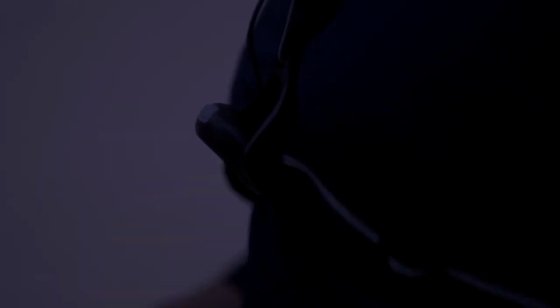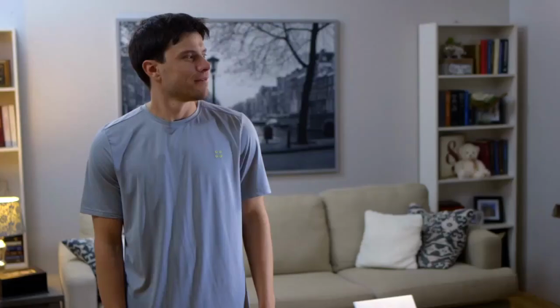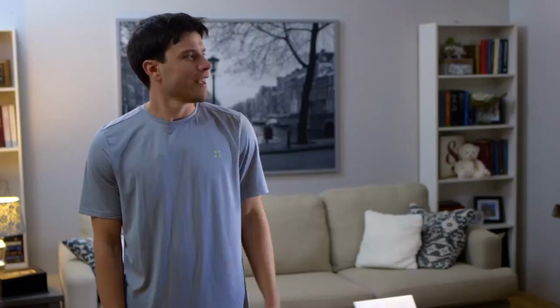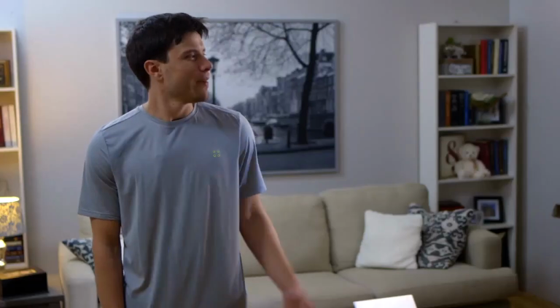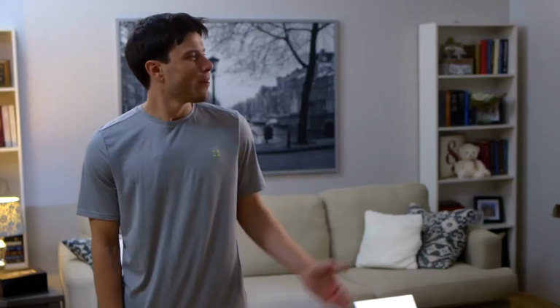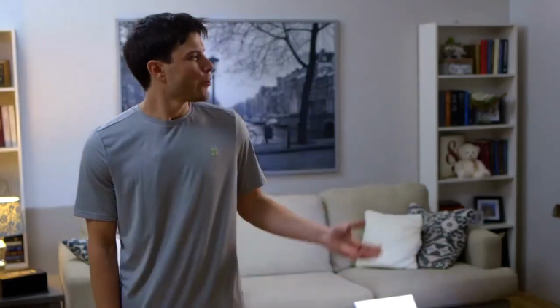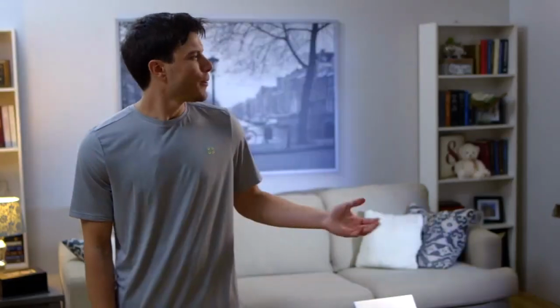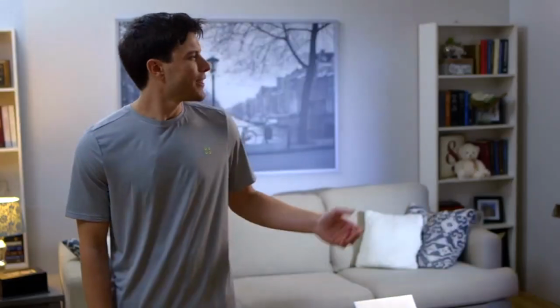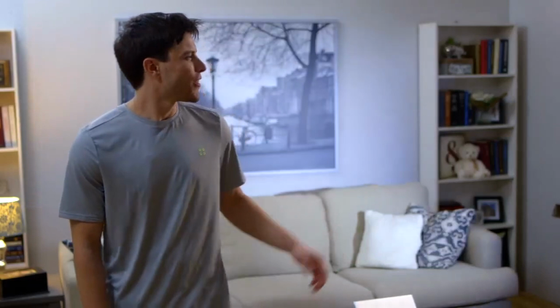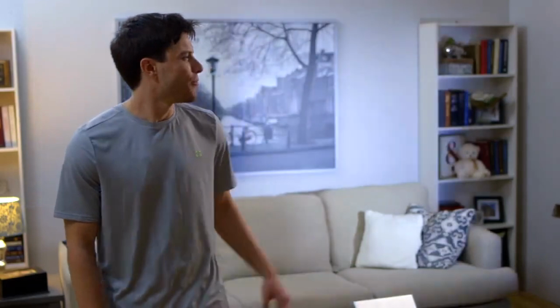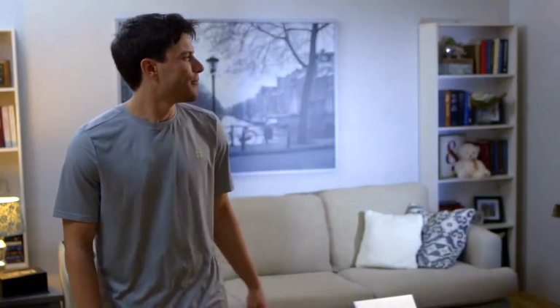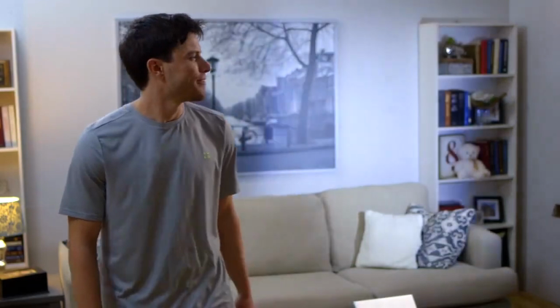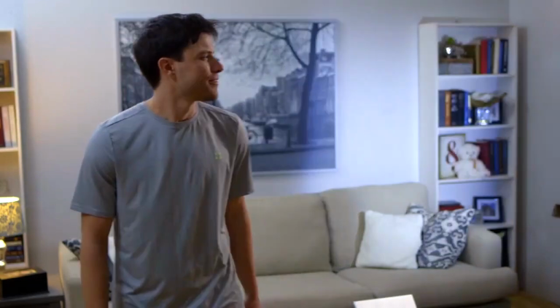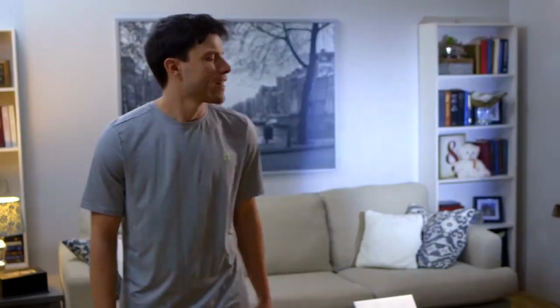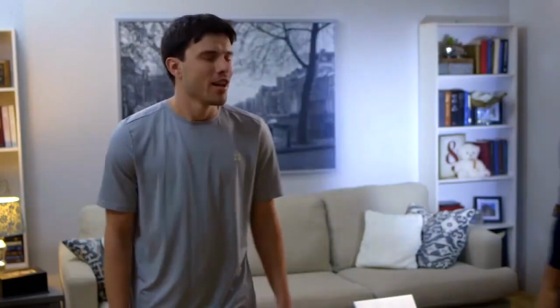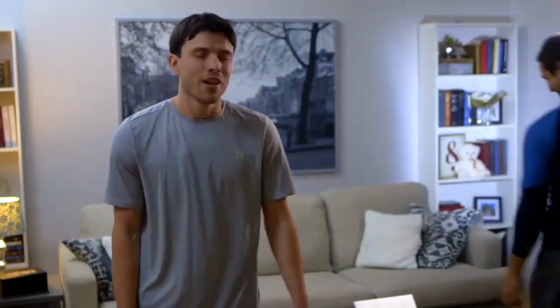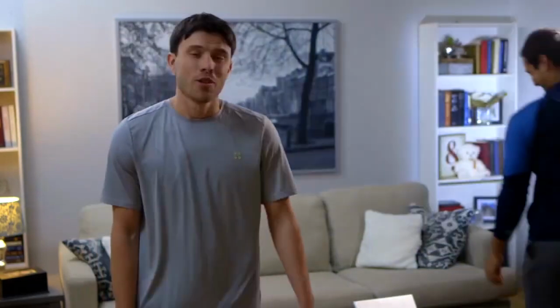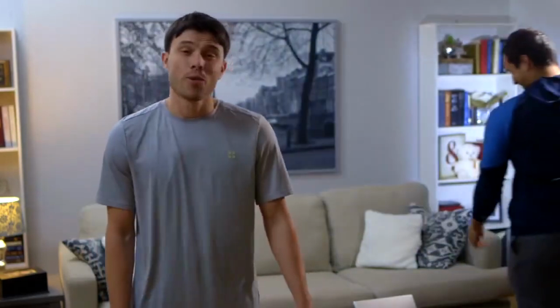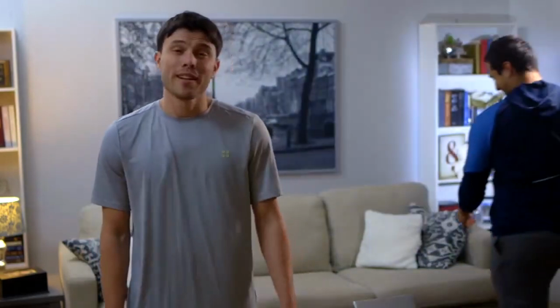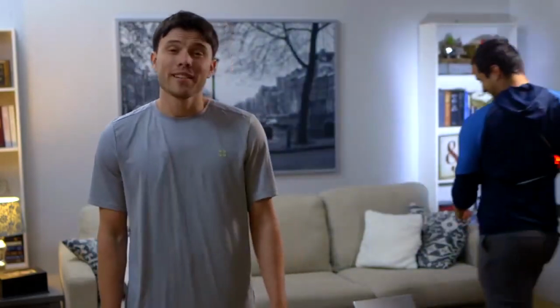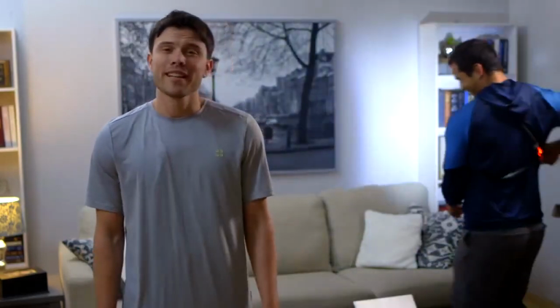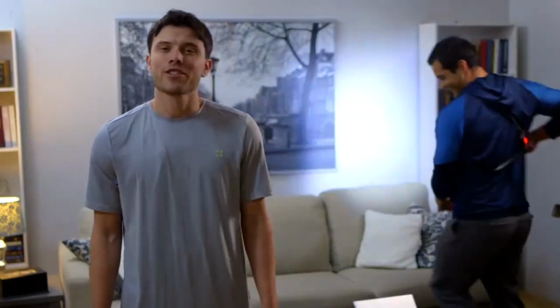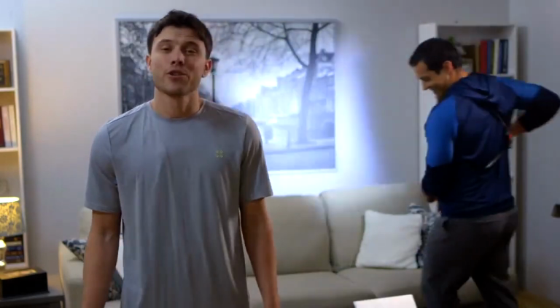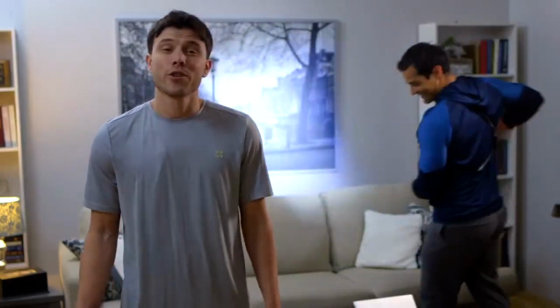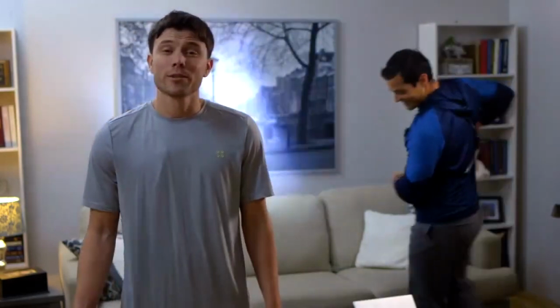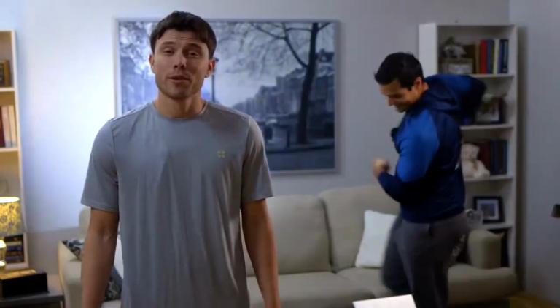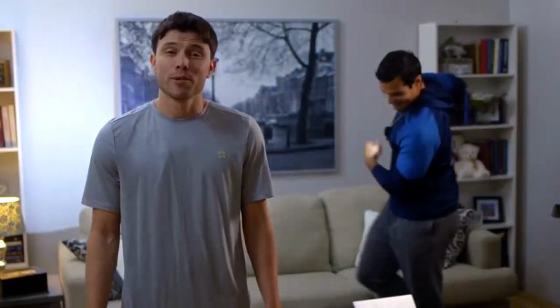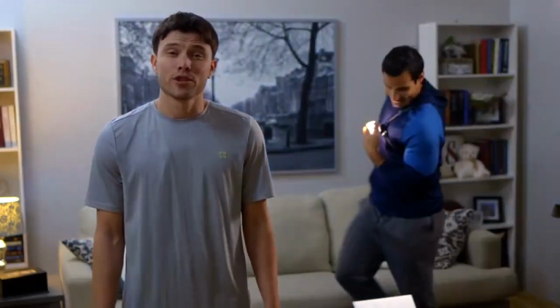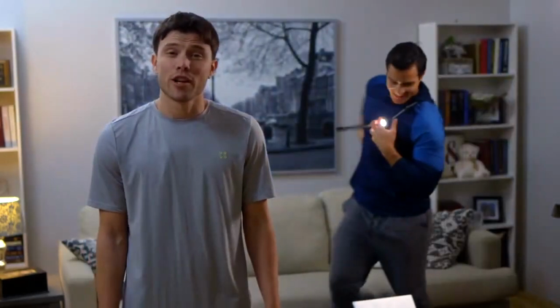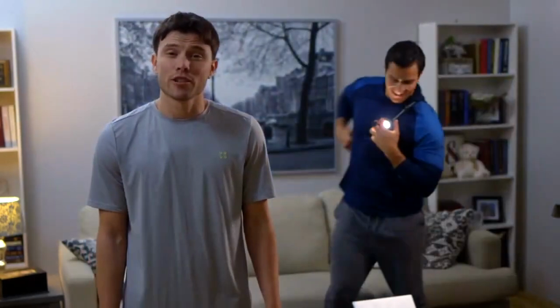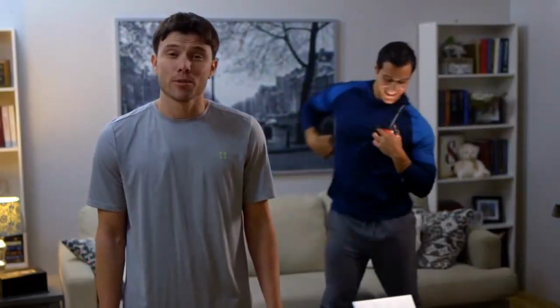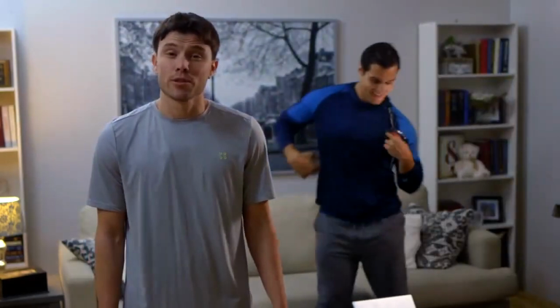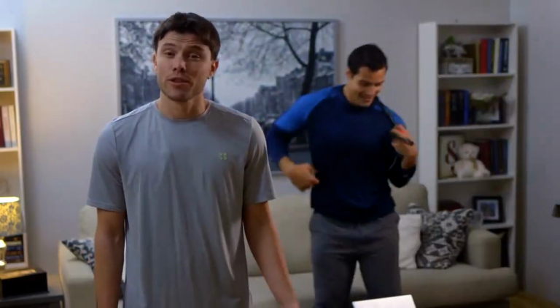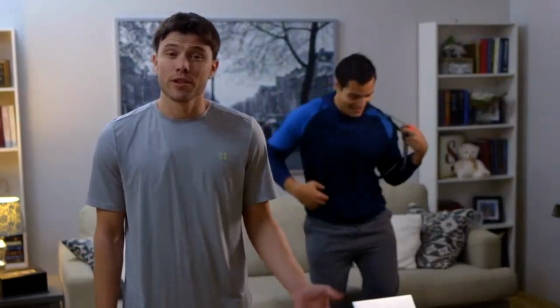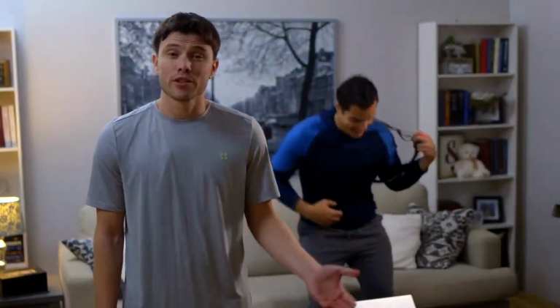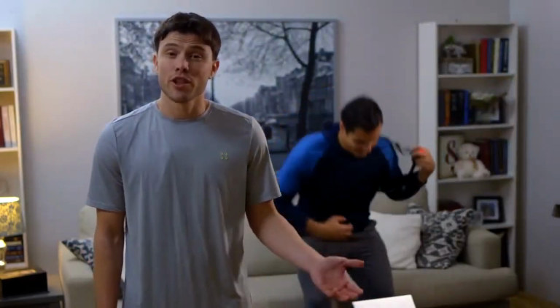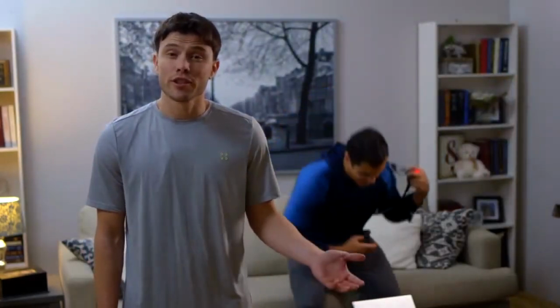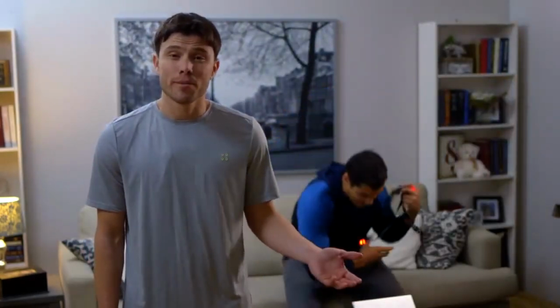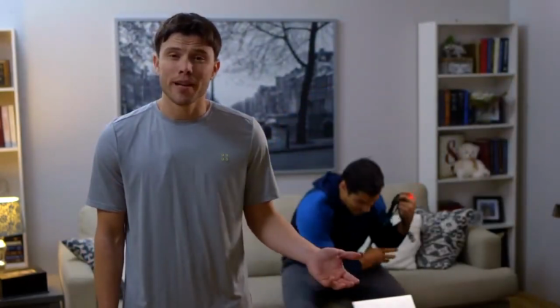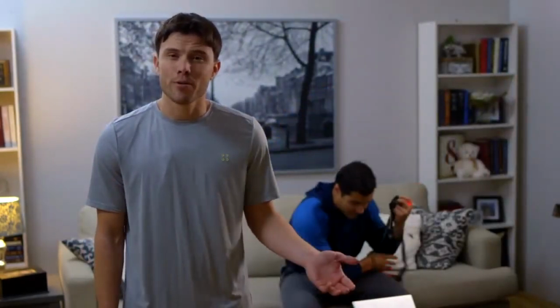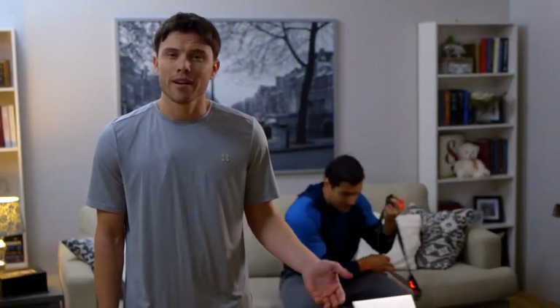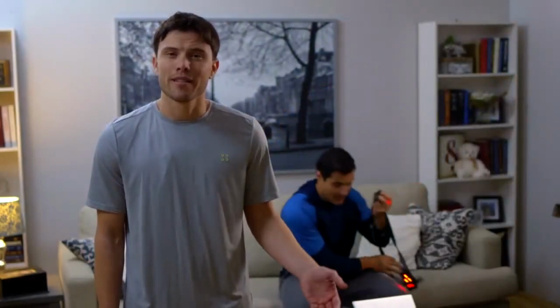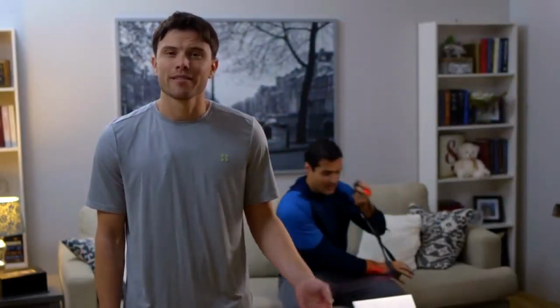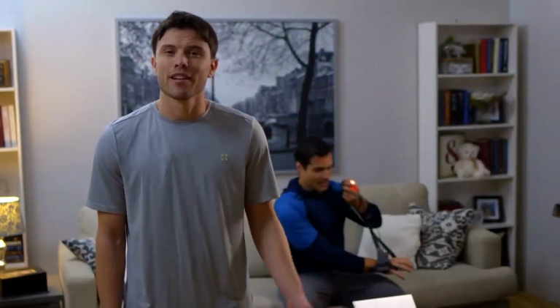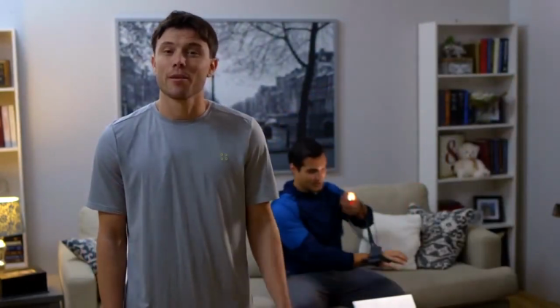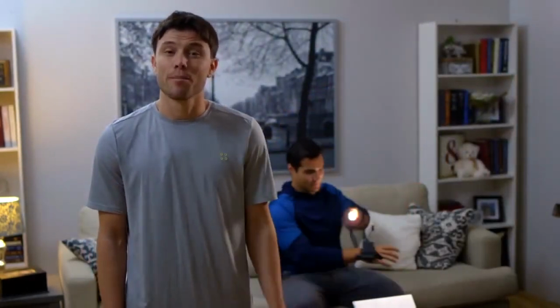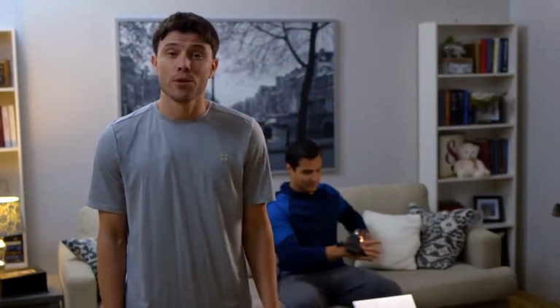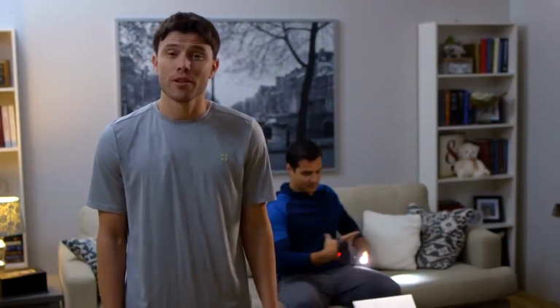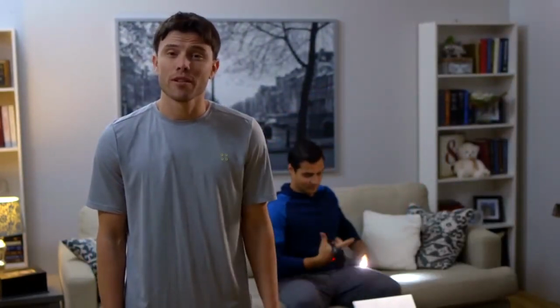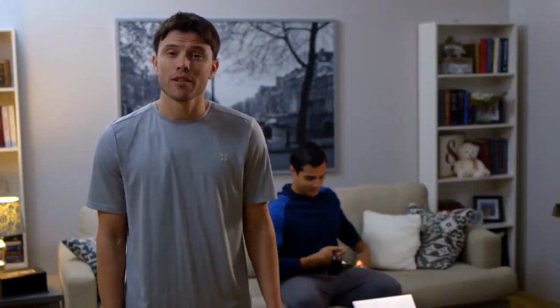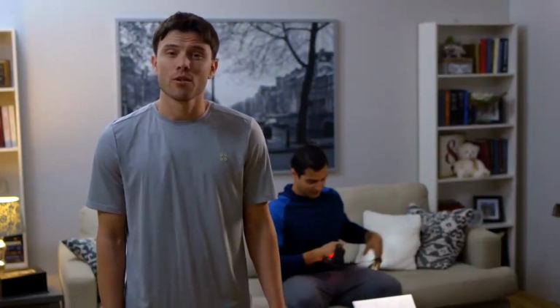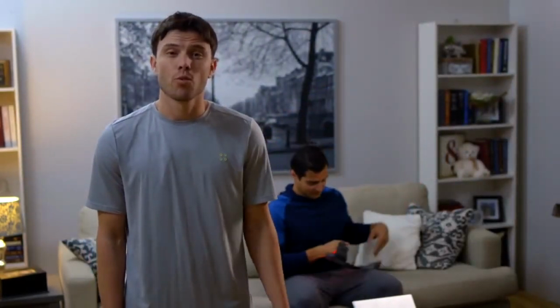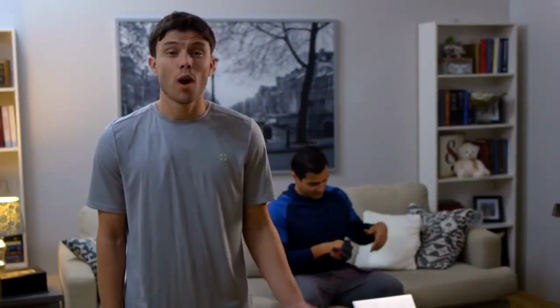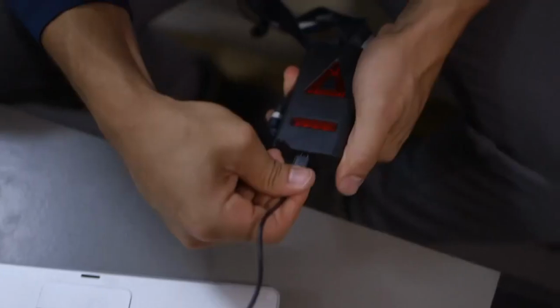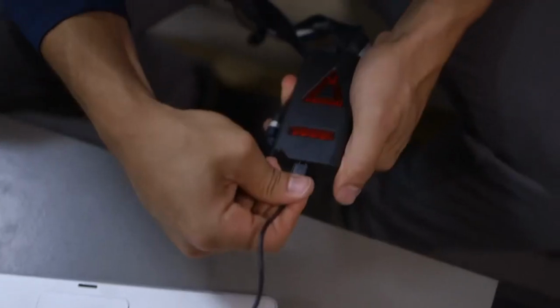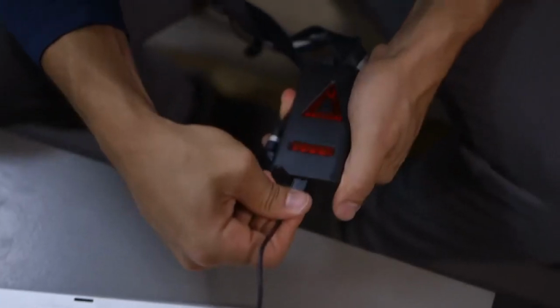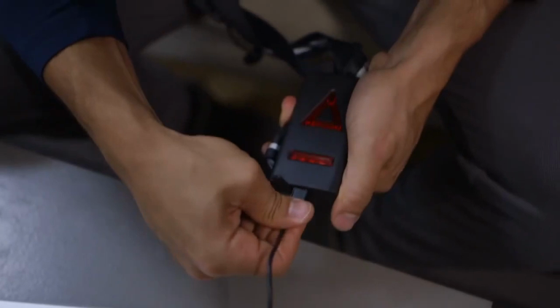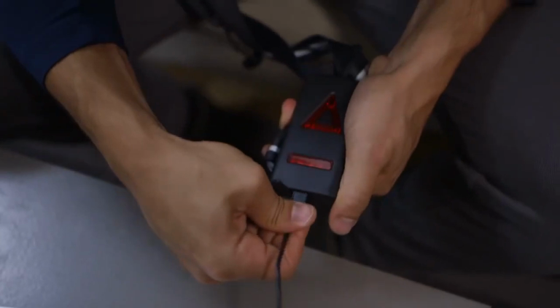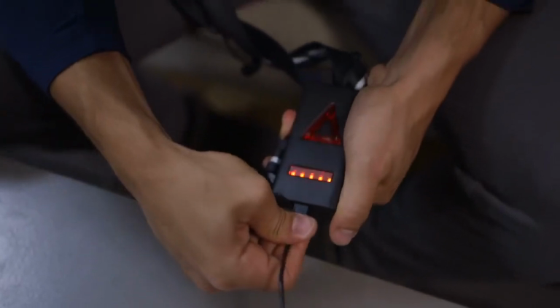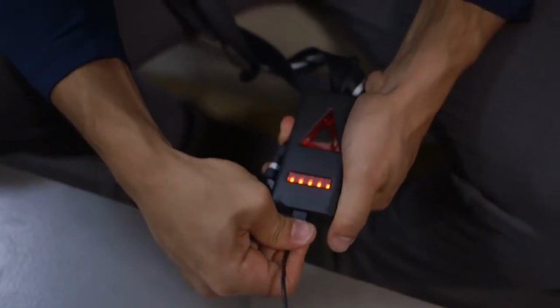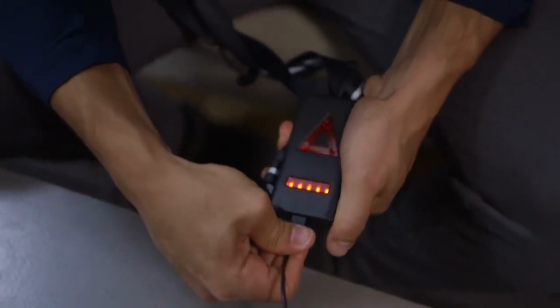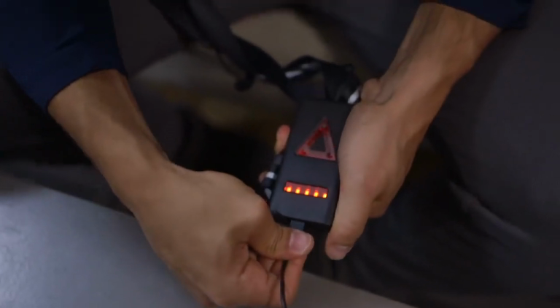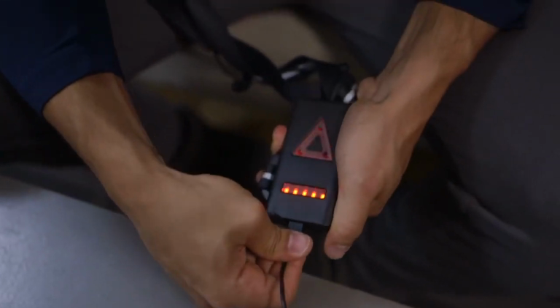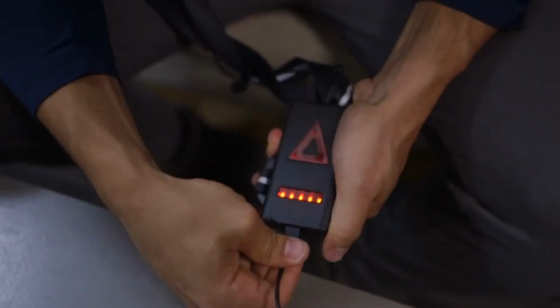Hey, my roommate's home. The running lights are USB rechargeable, so you can charge them anywhere — a computer, wallet, or power bank.